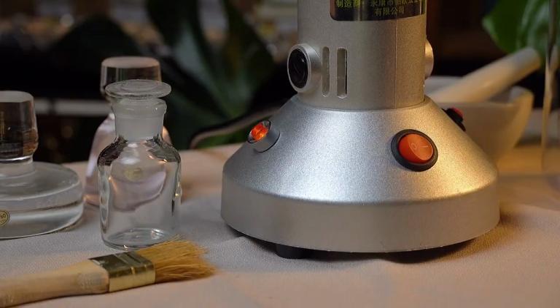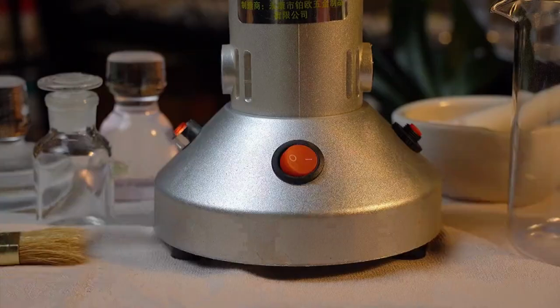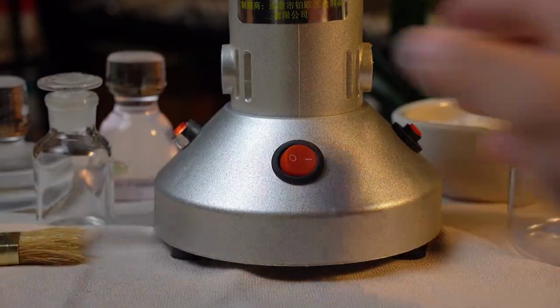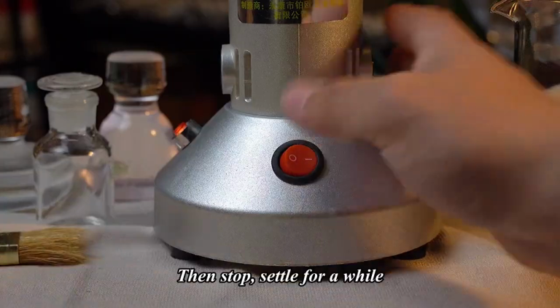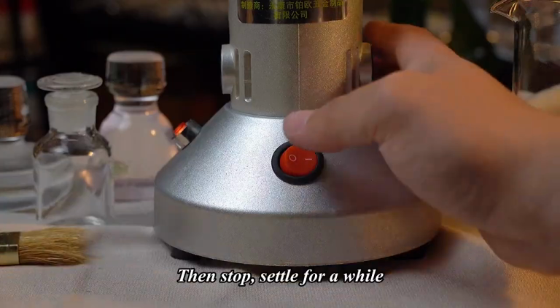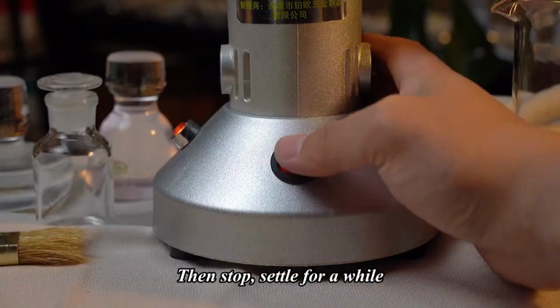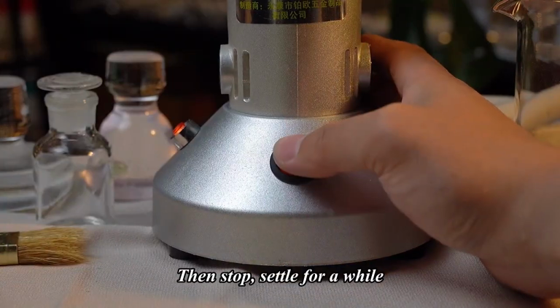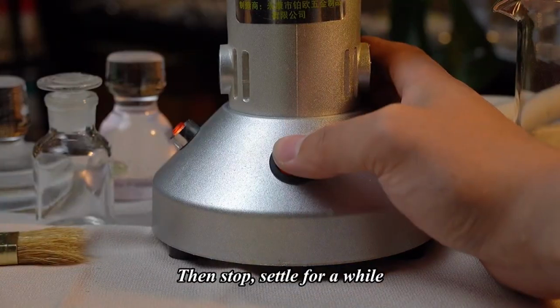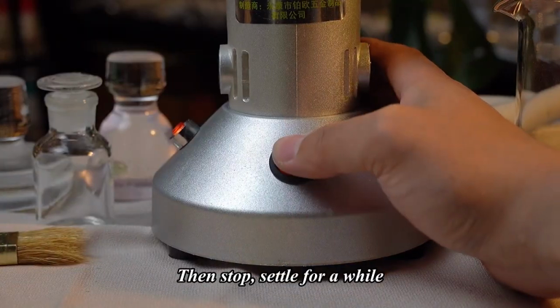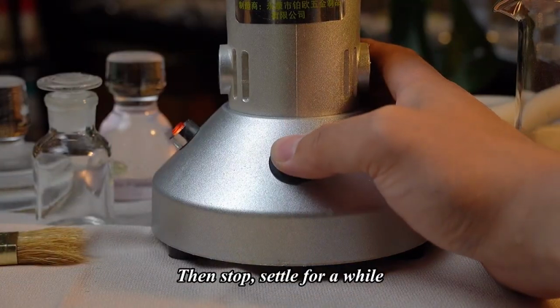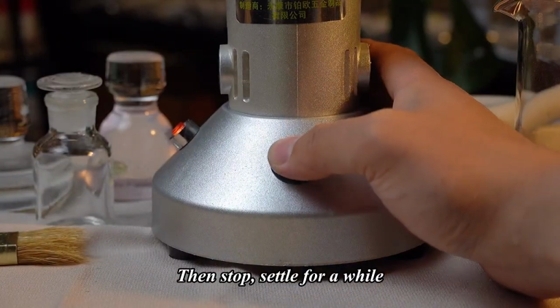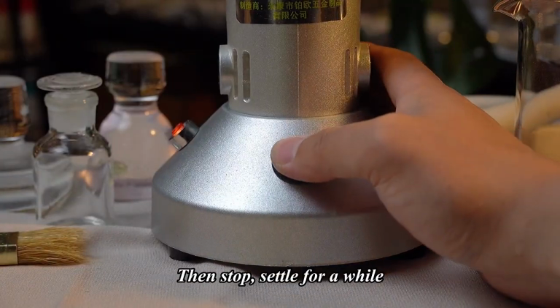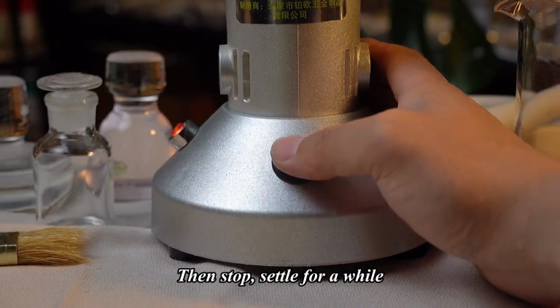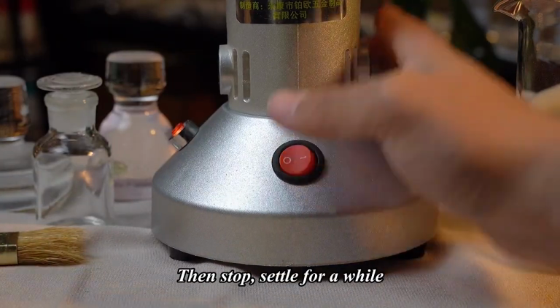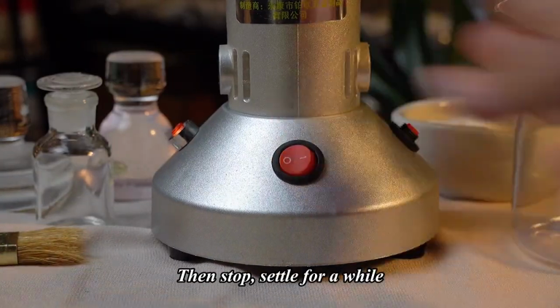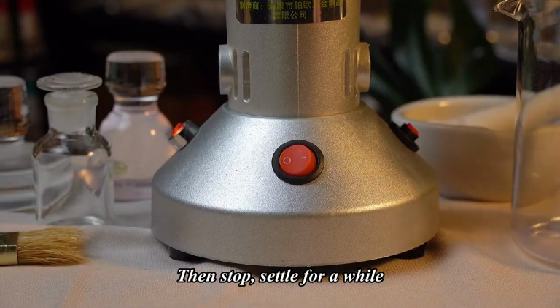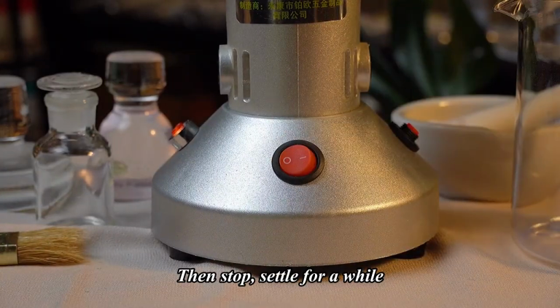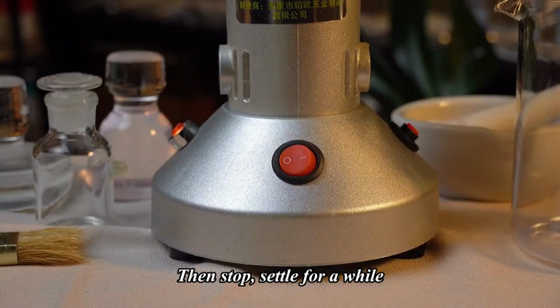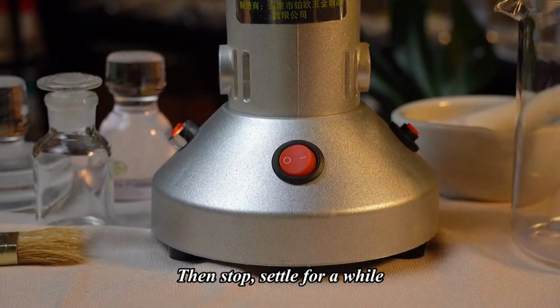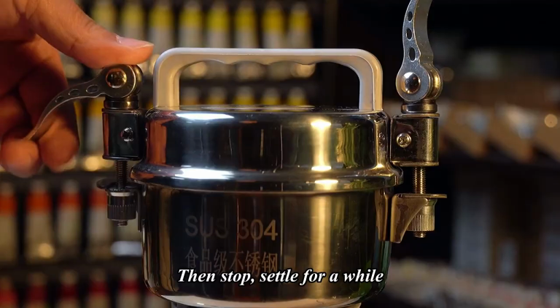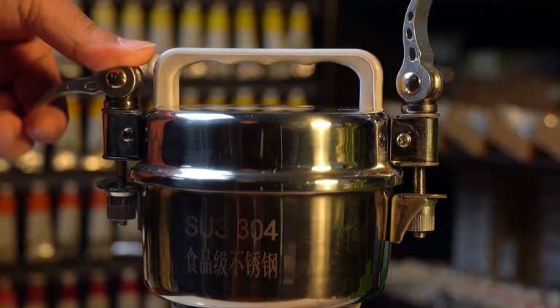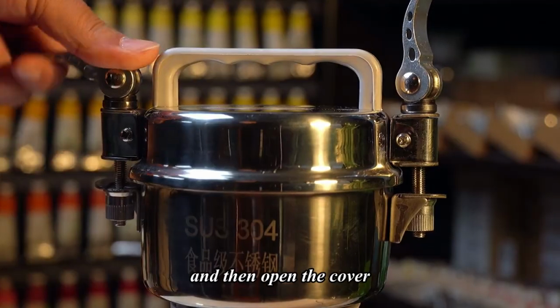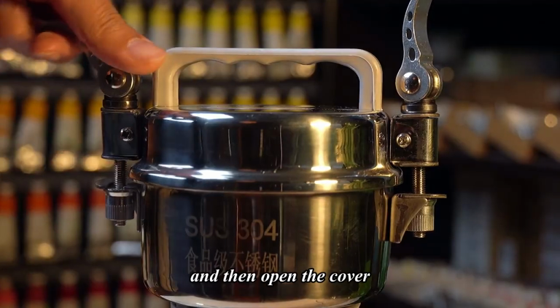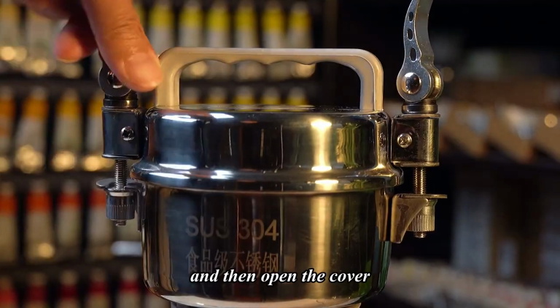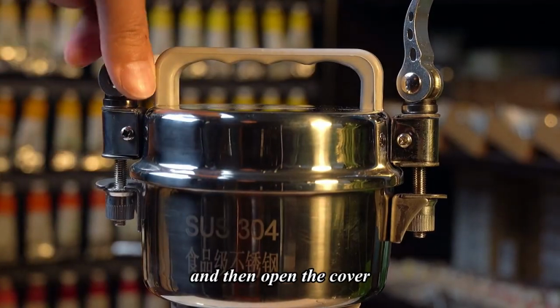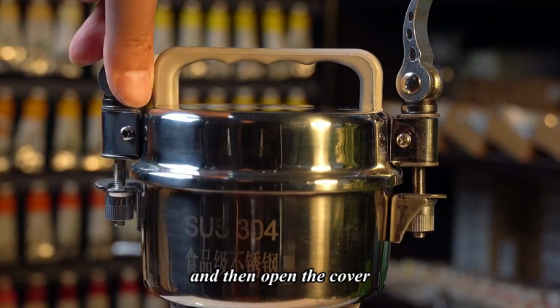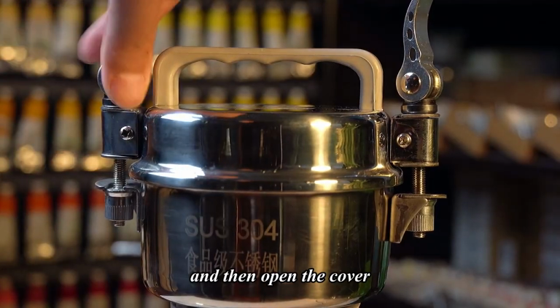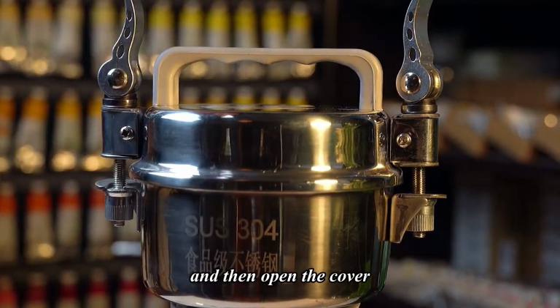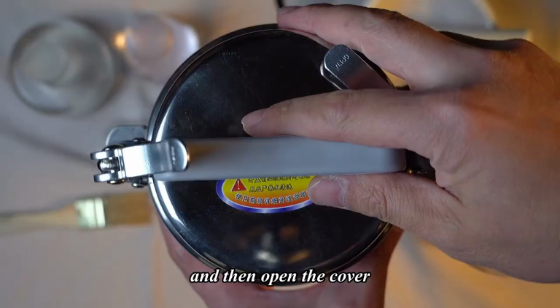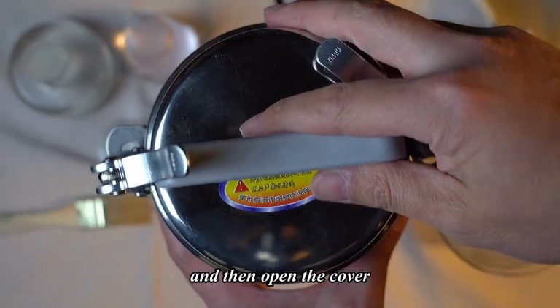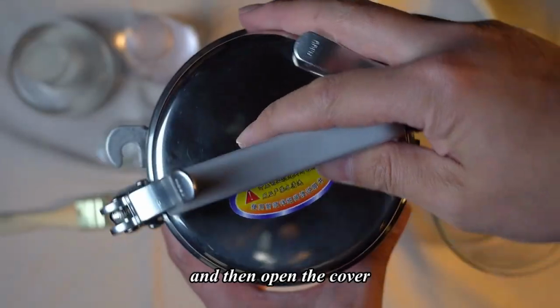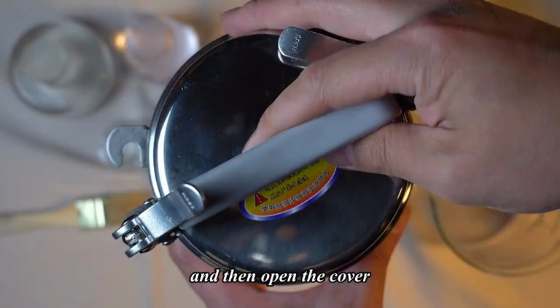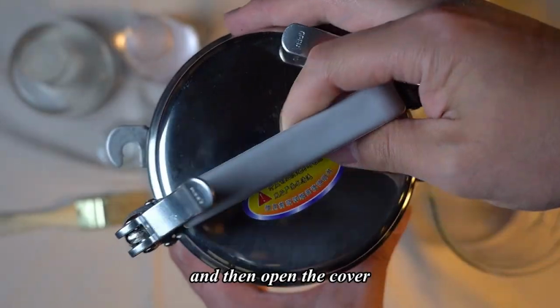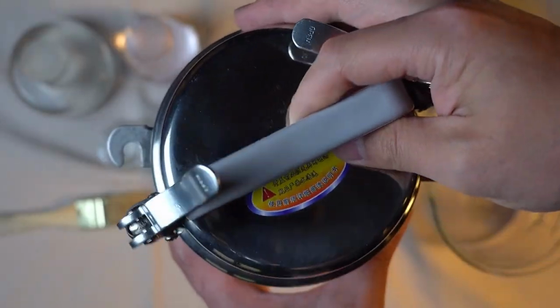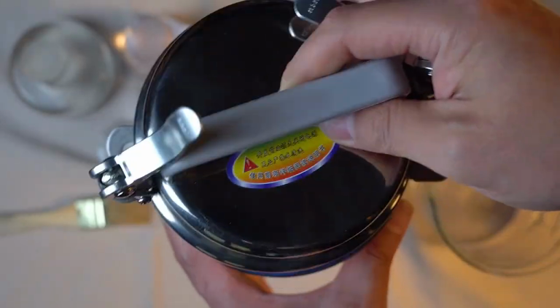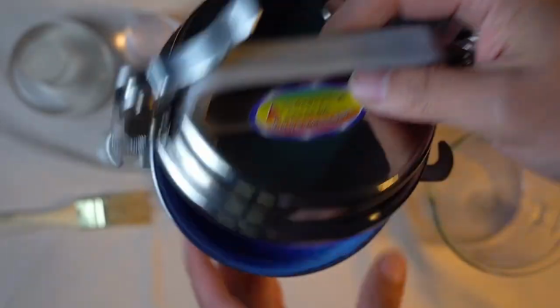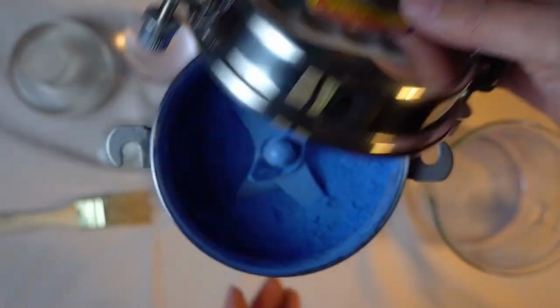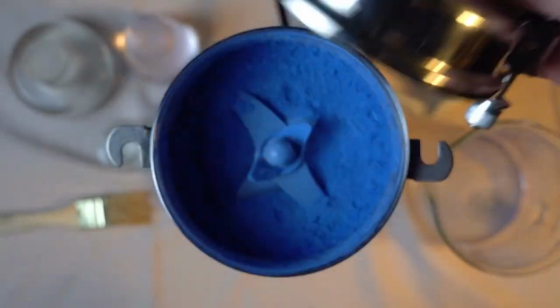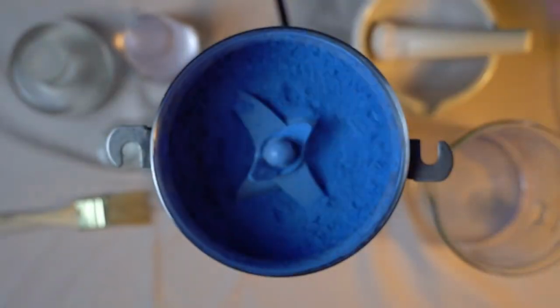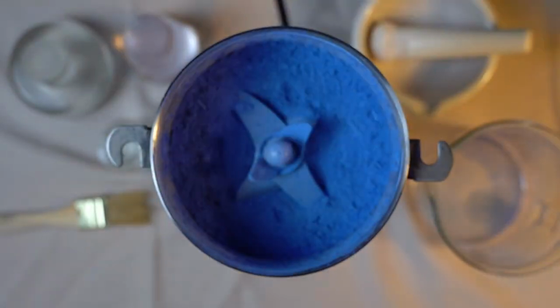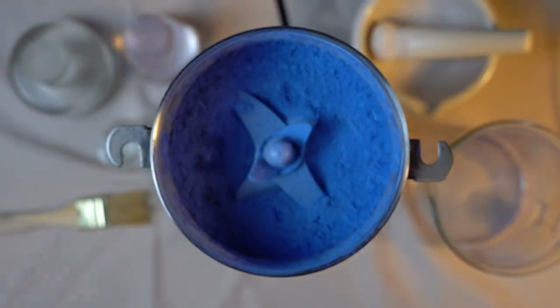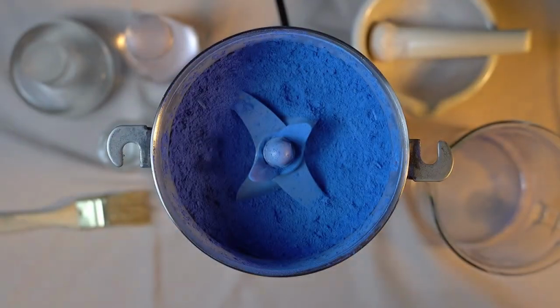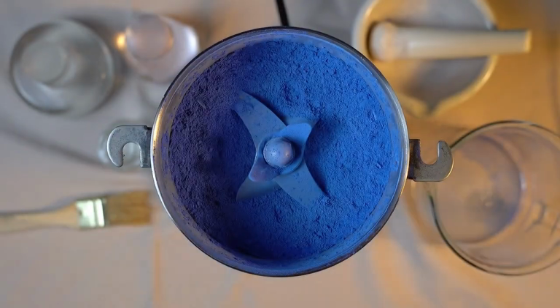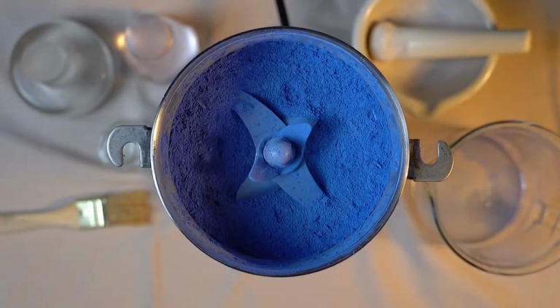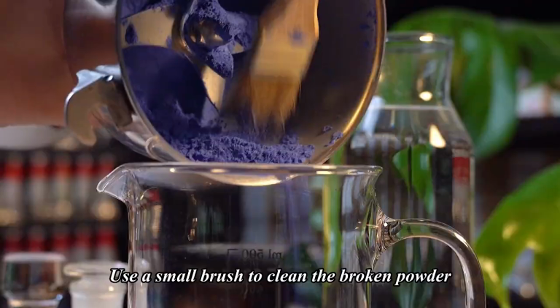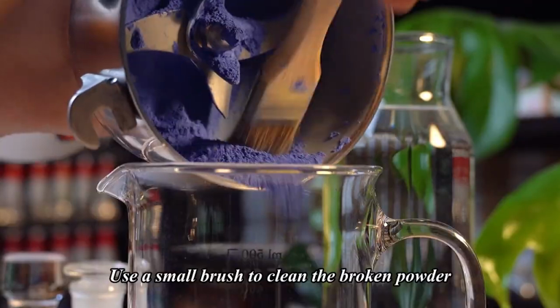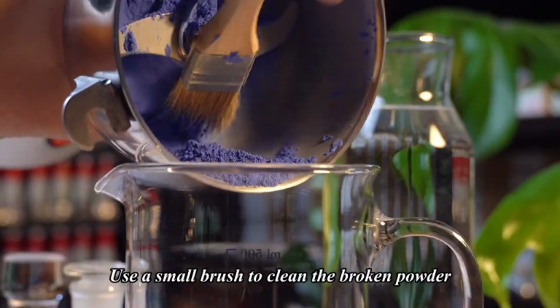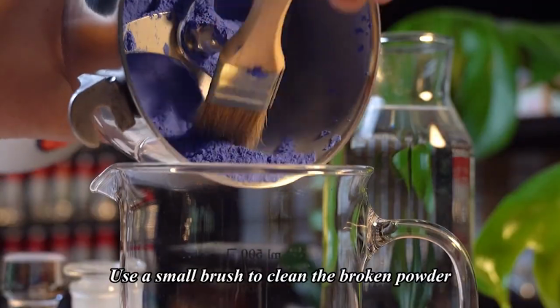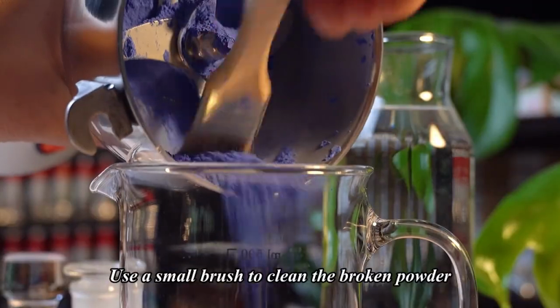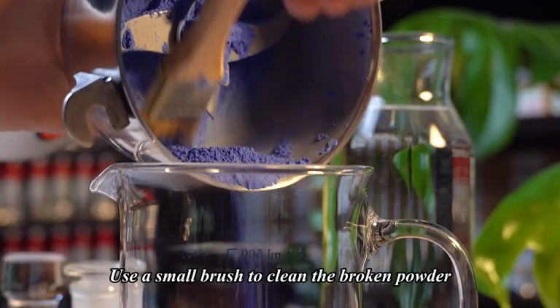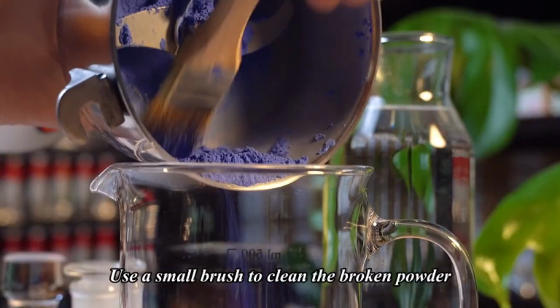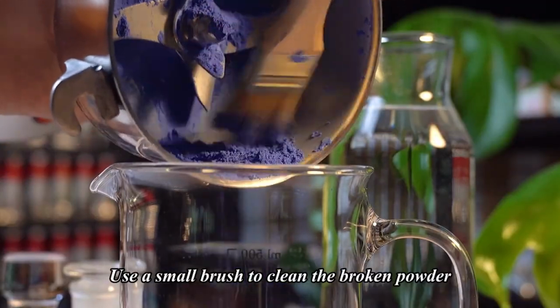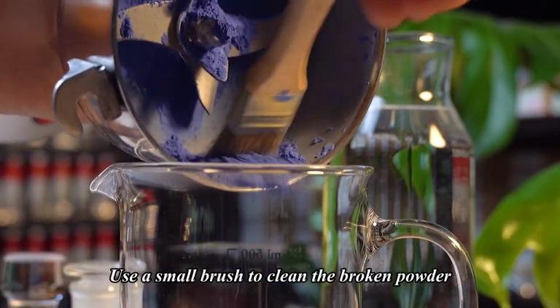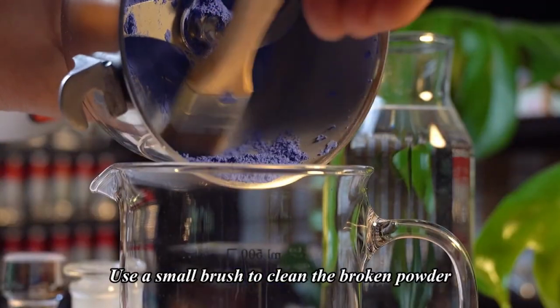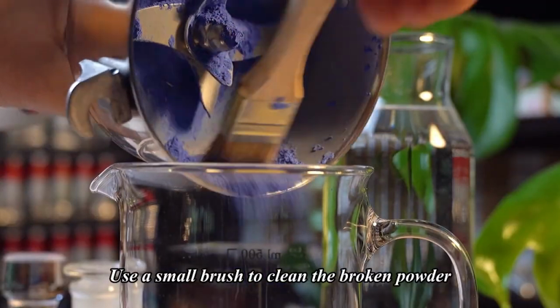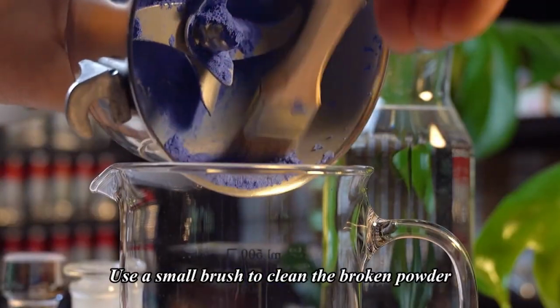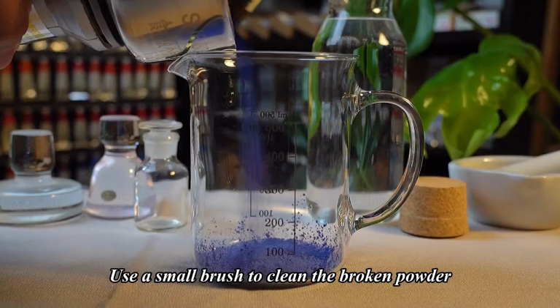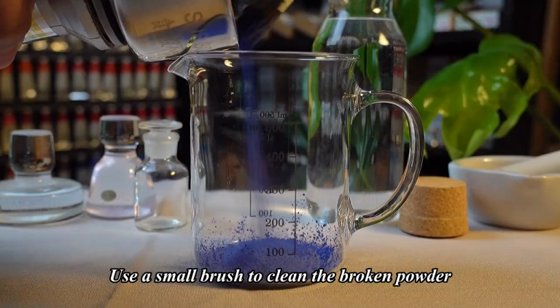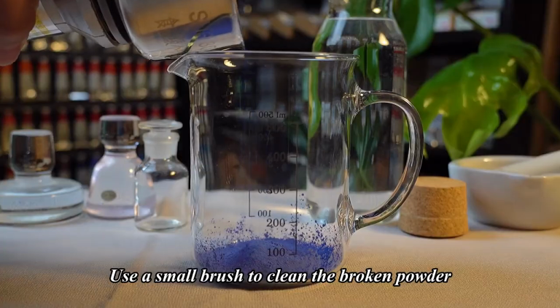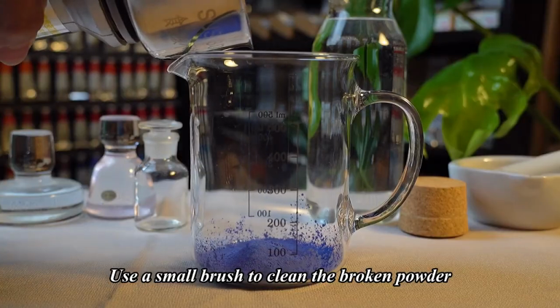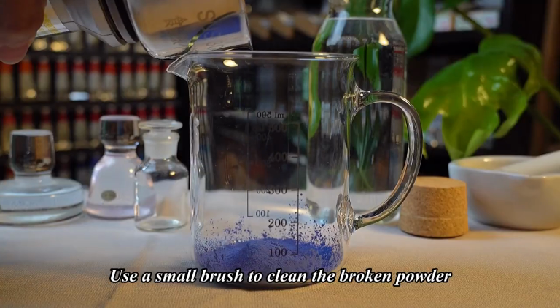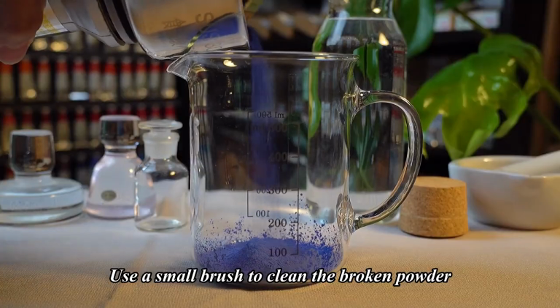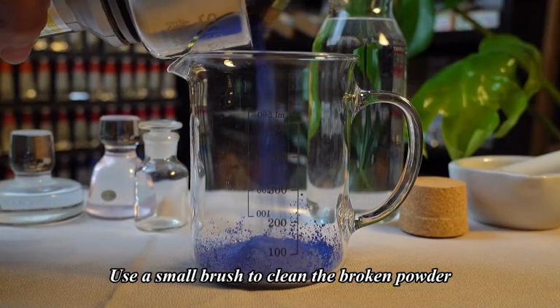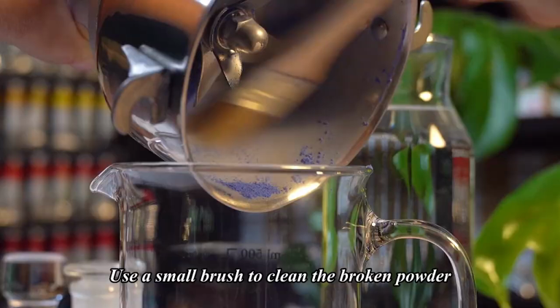Then stop, settle for a while, and then open the cover. Use a small brush to clean the broken powder.